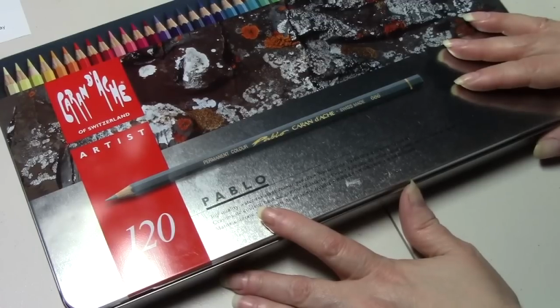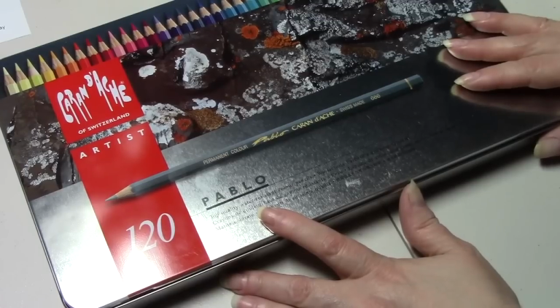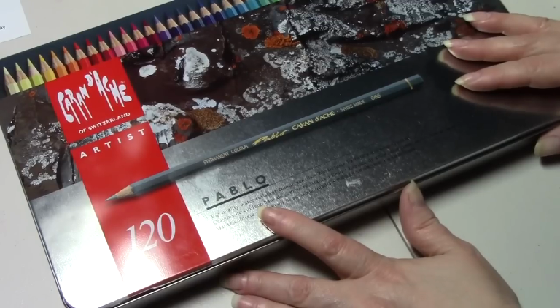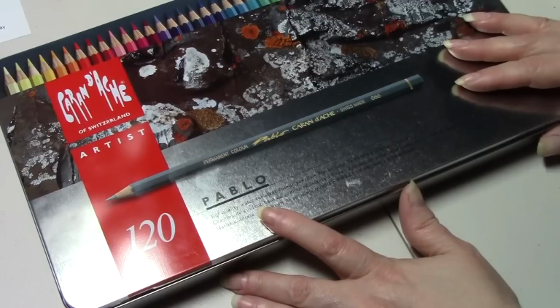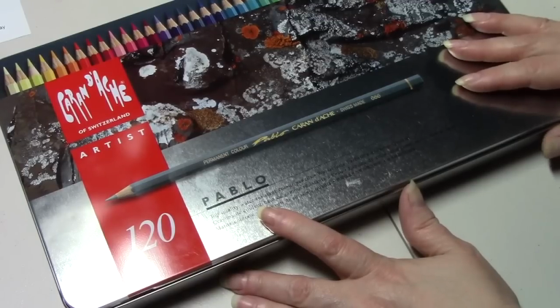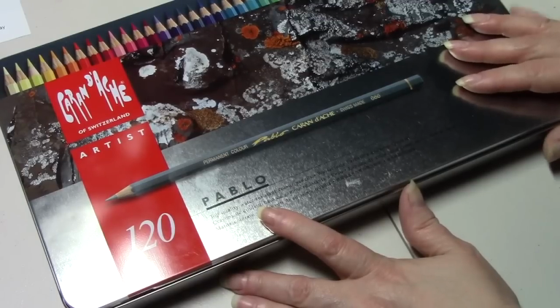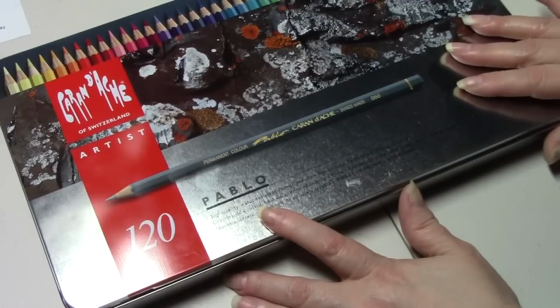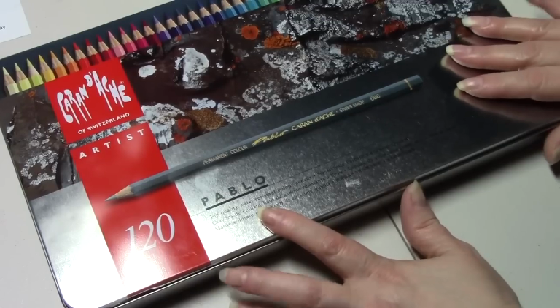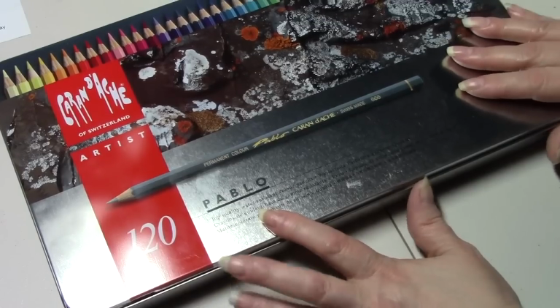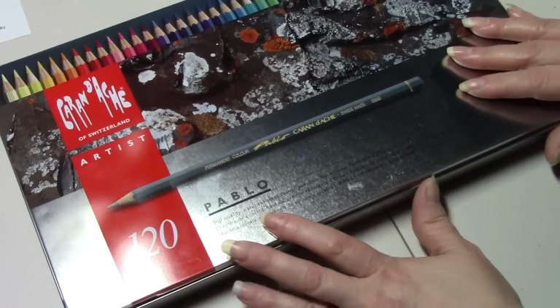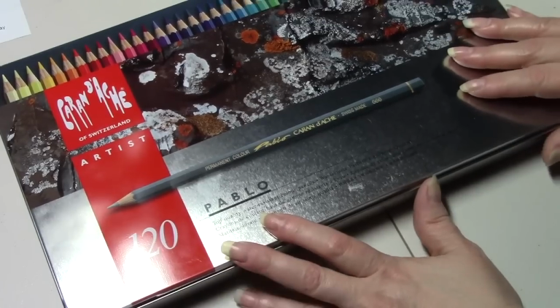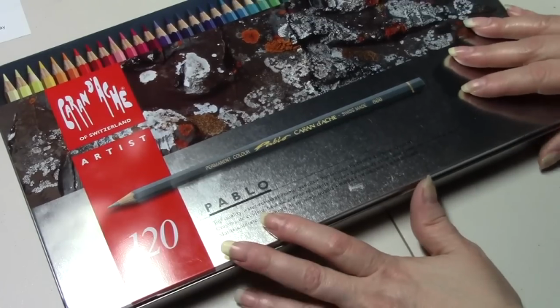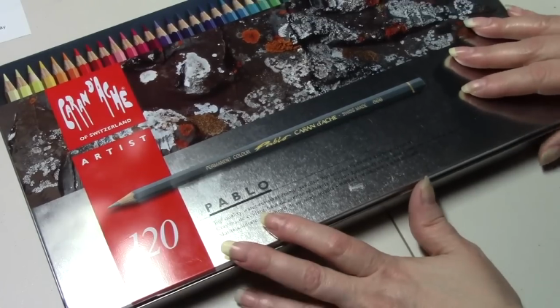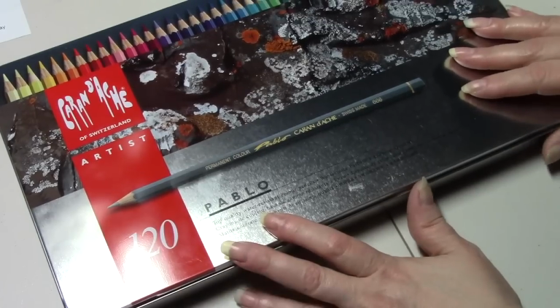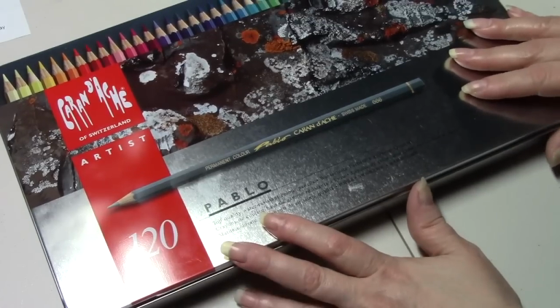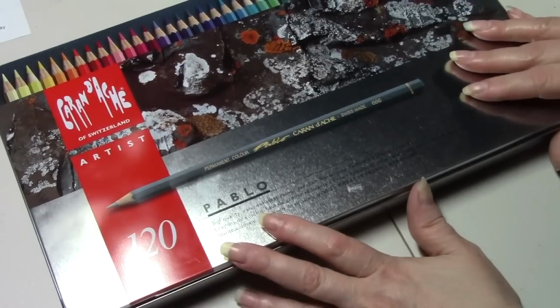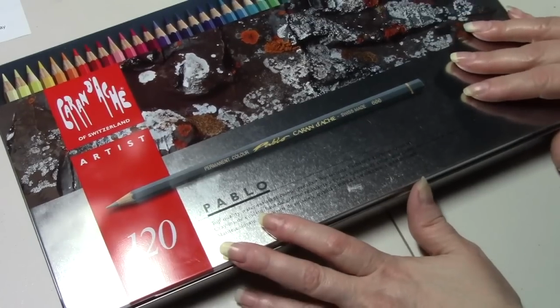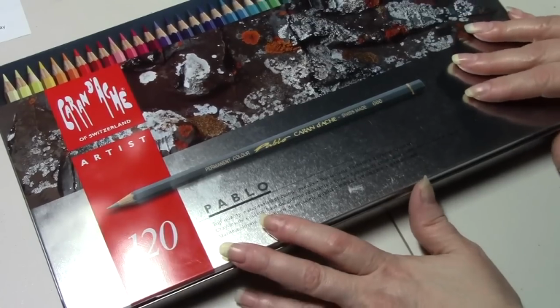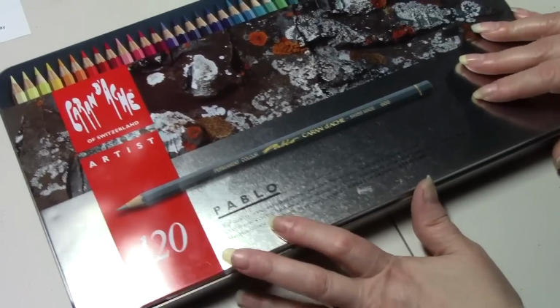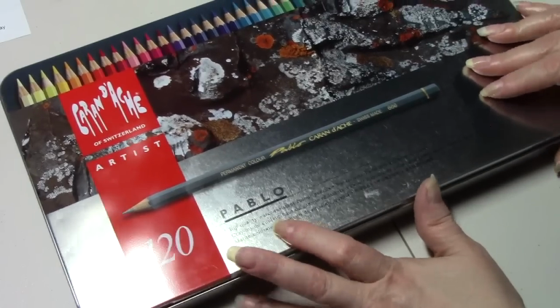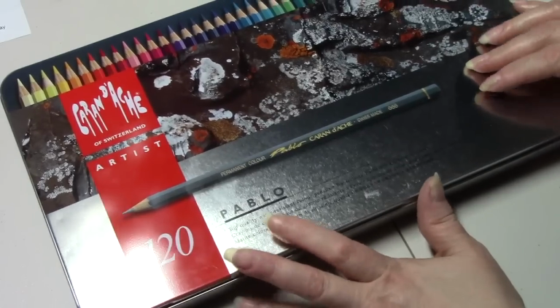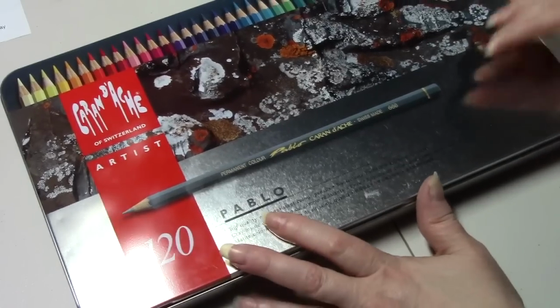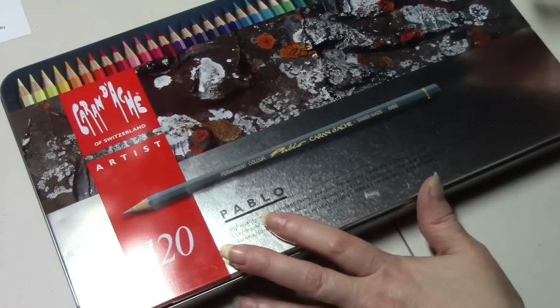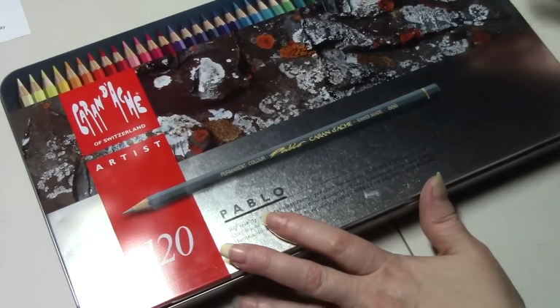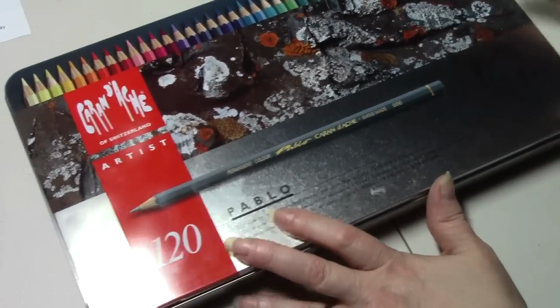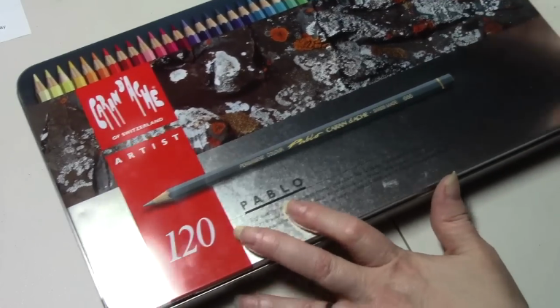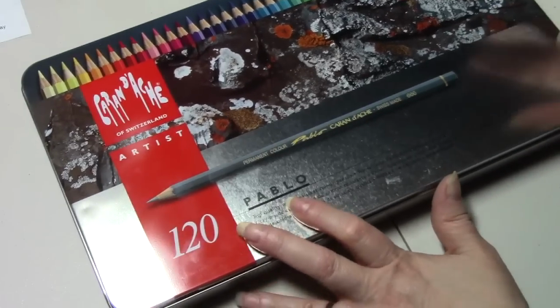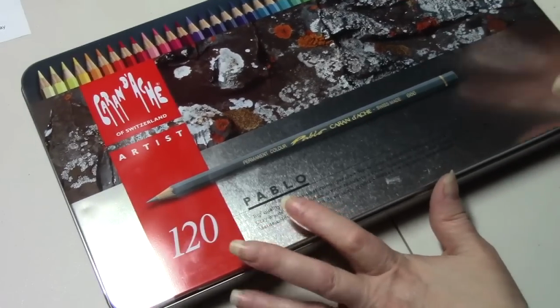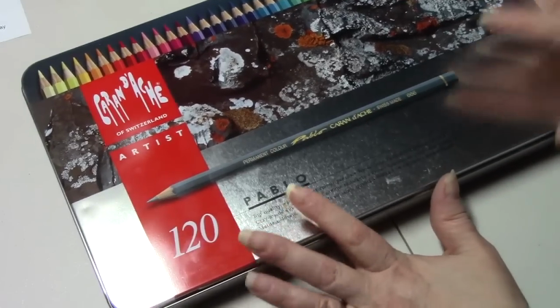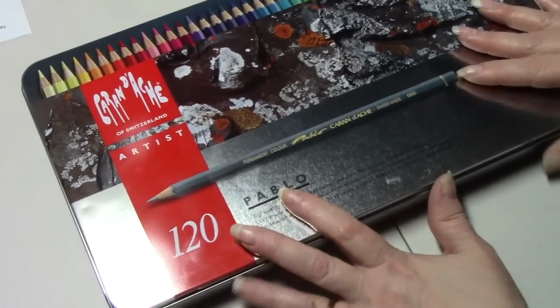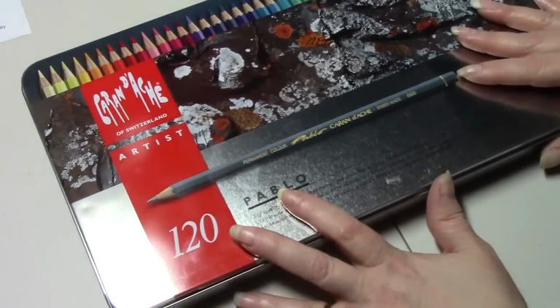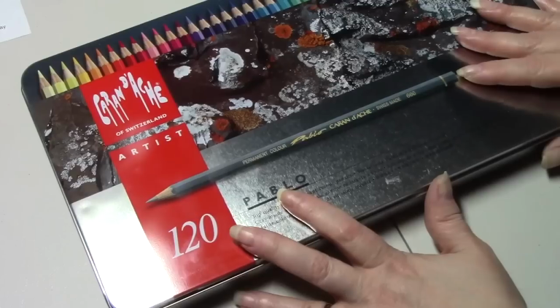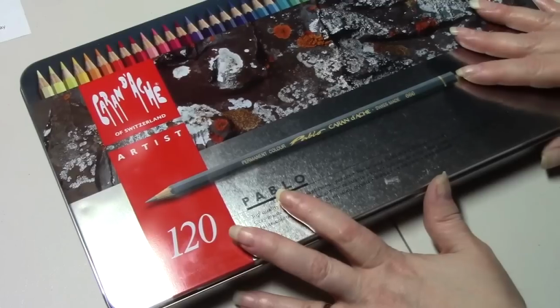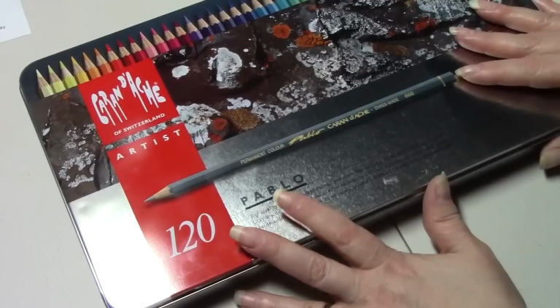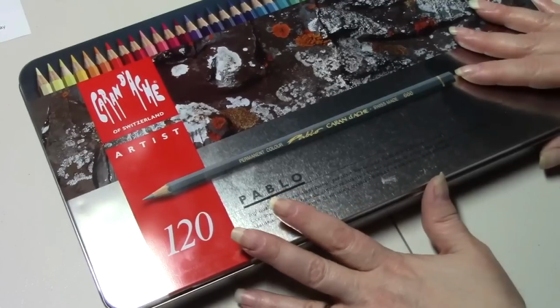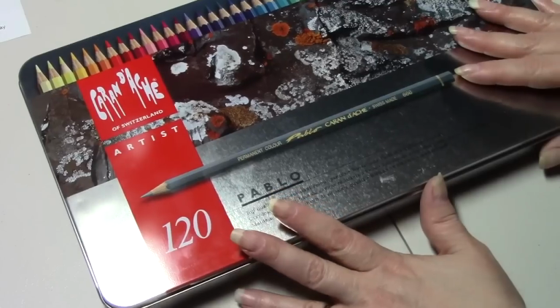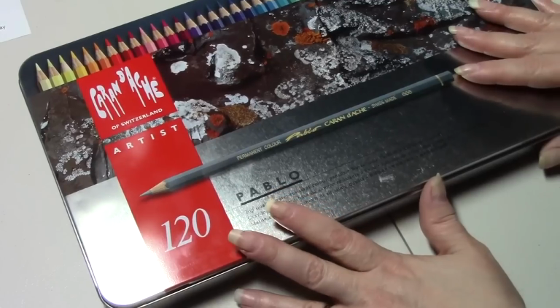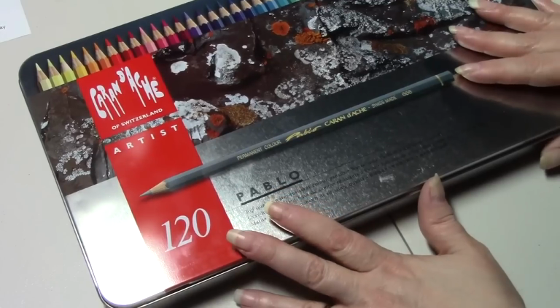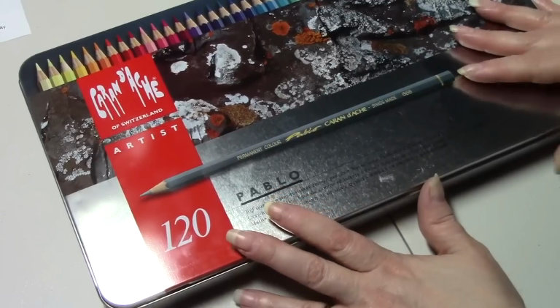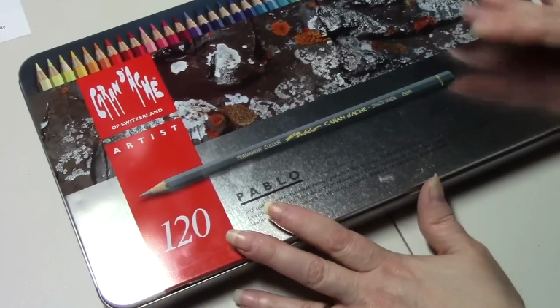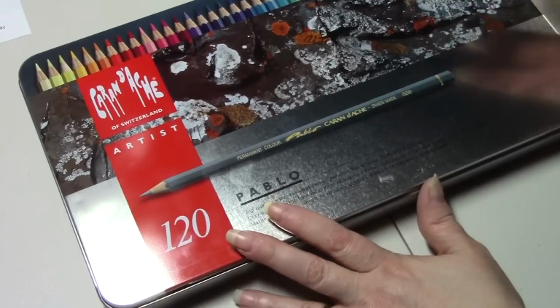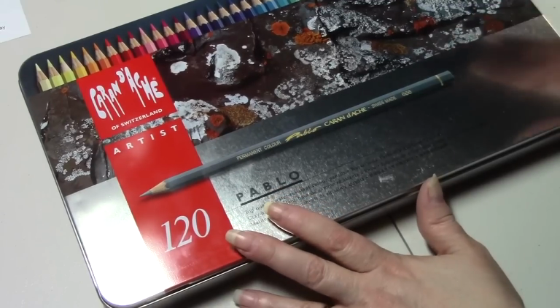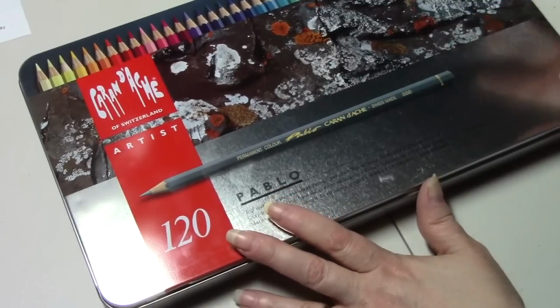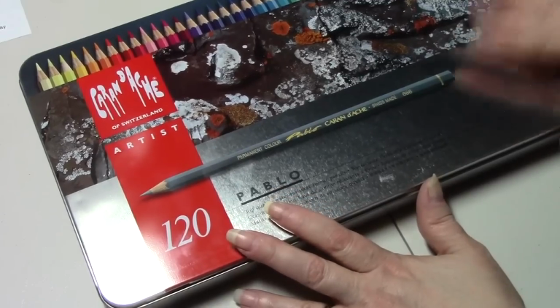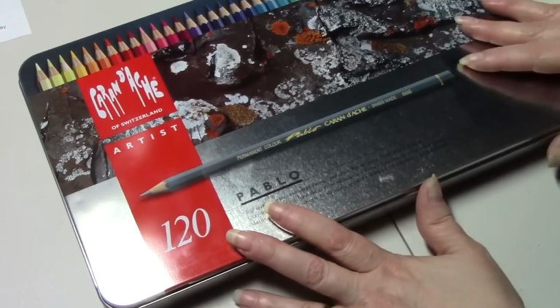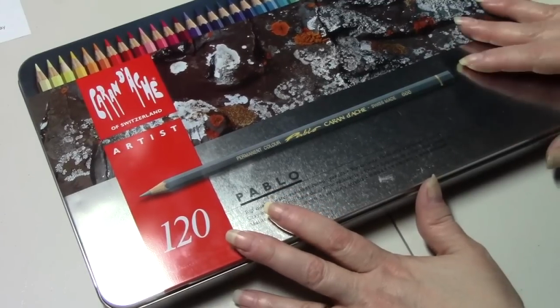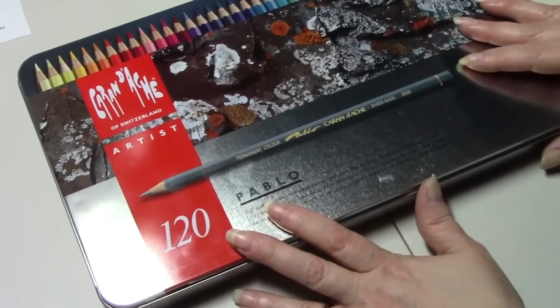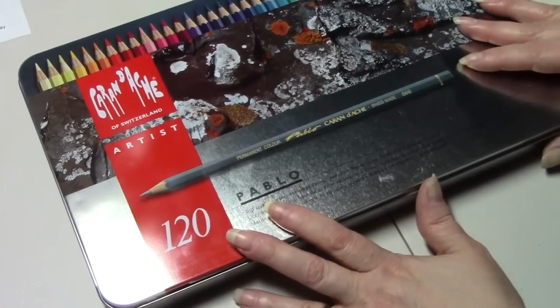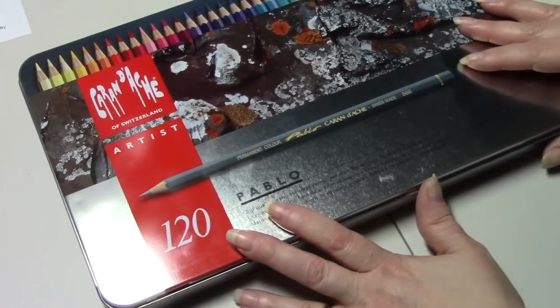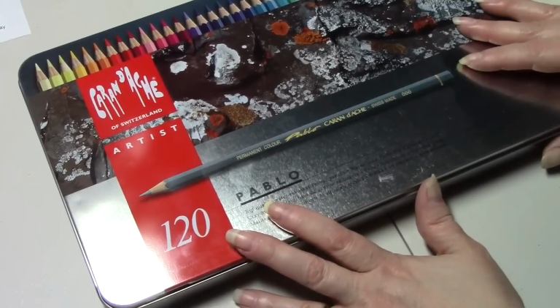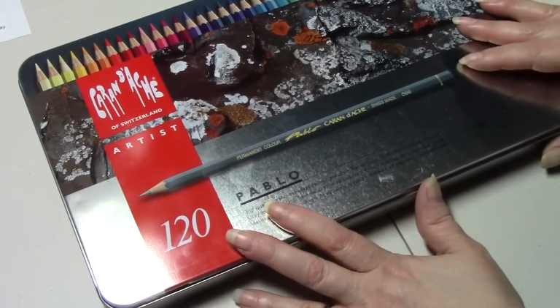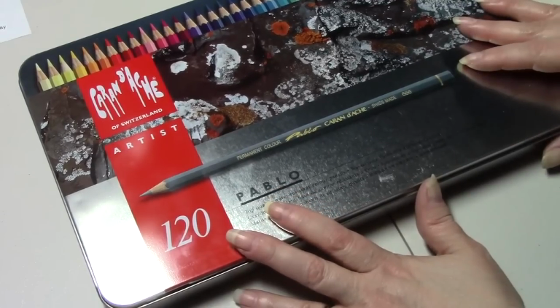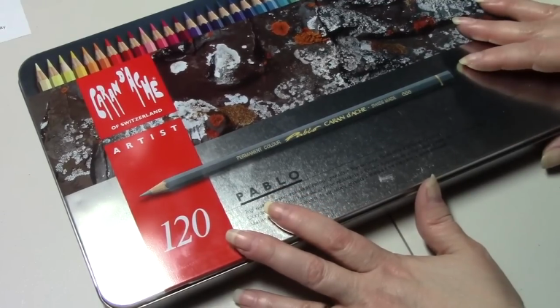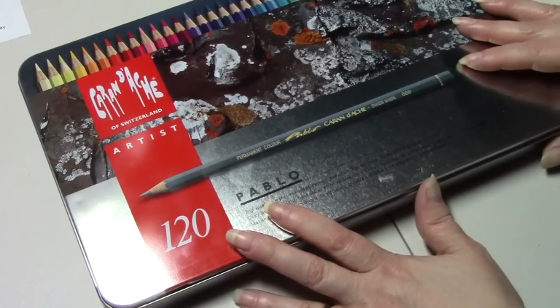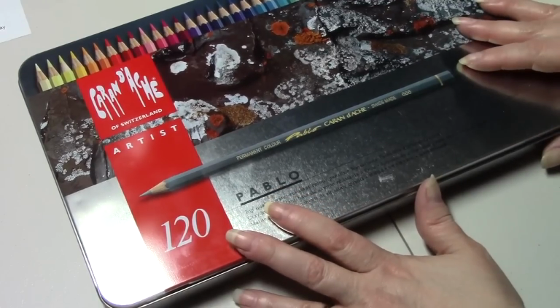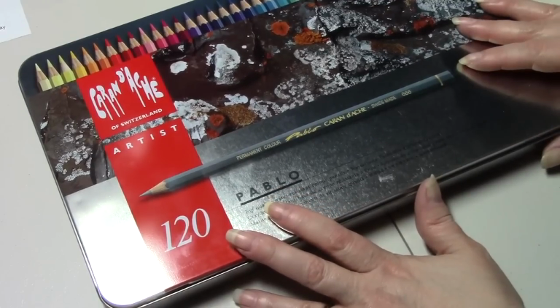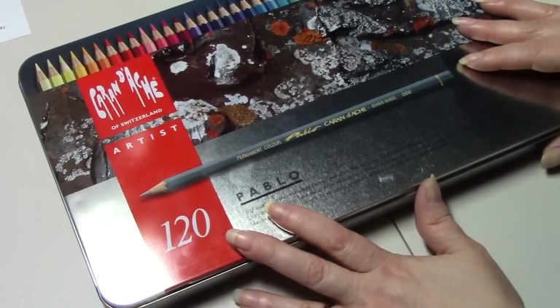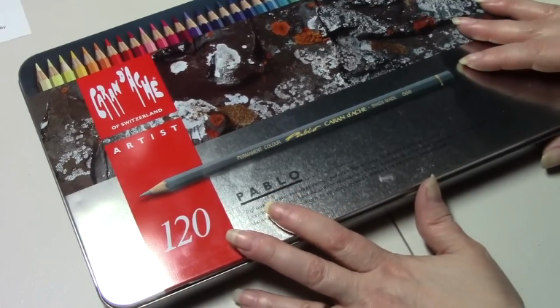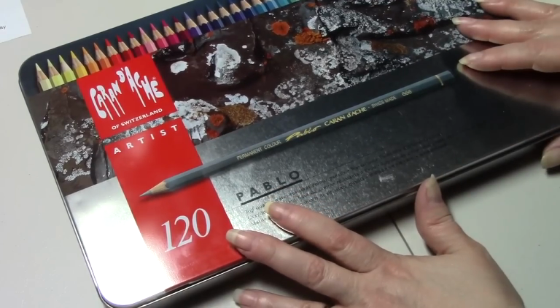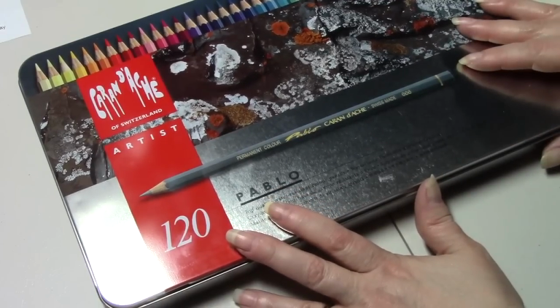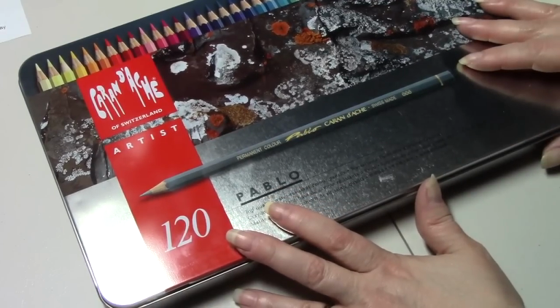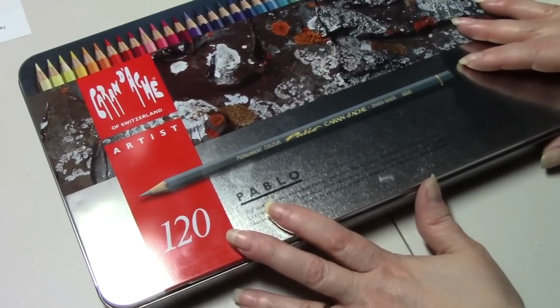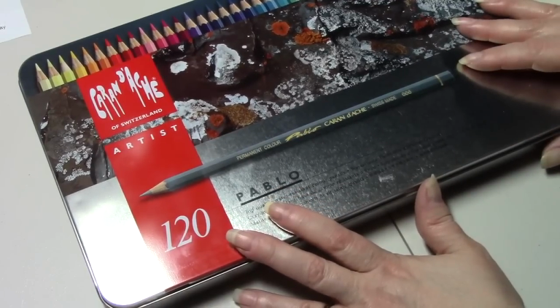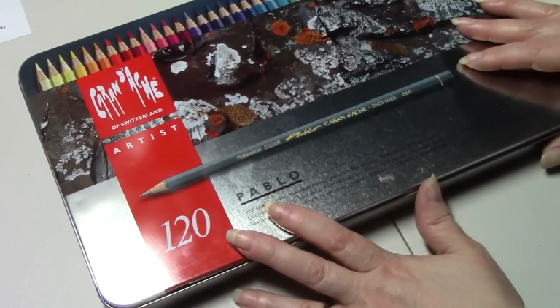As for coloring books, I'm not buying as many — just the really nice quality ones. But my pencils I will keep buying.